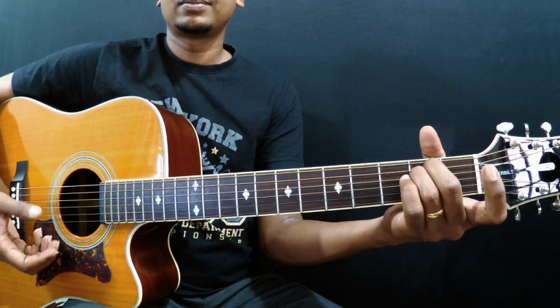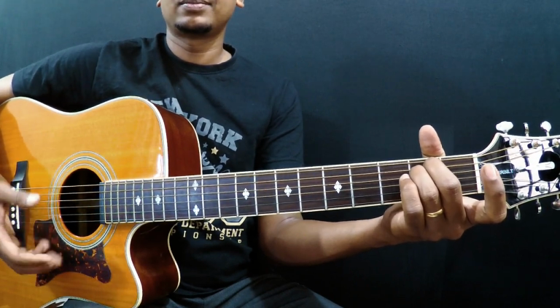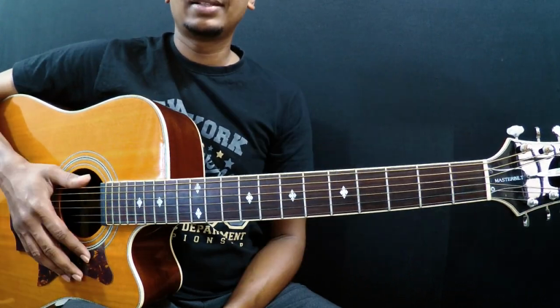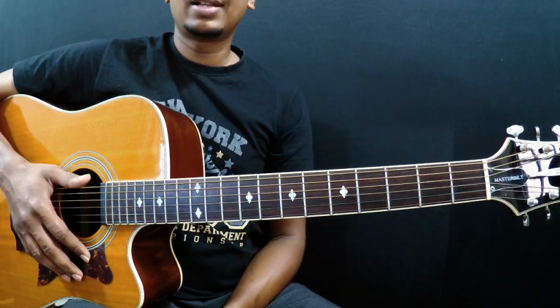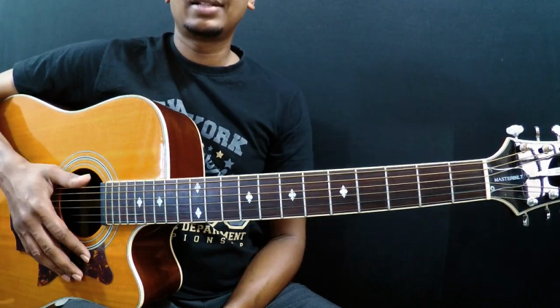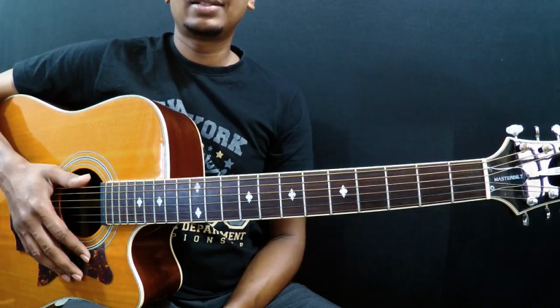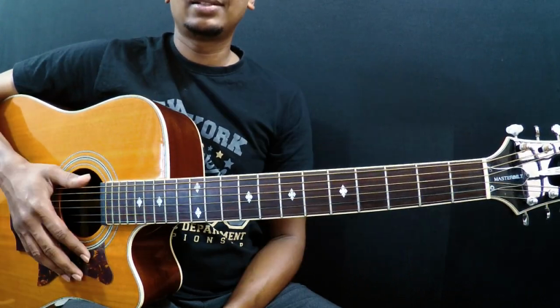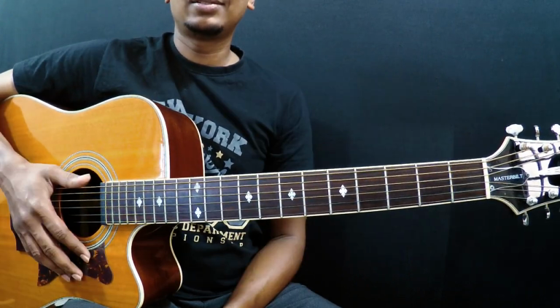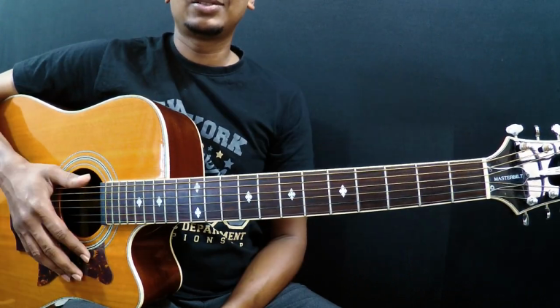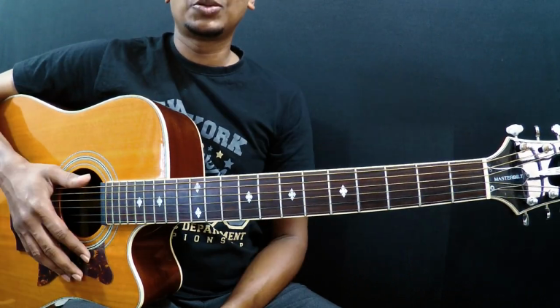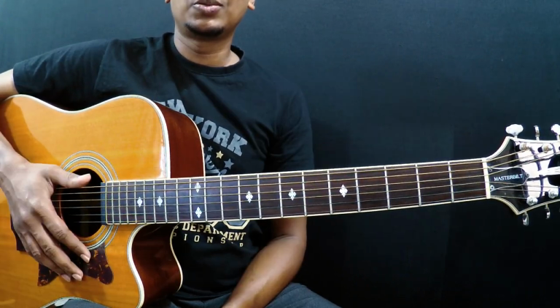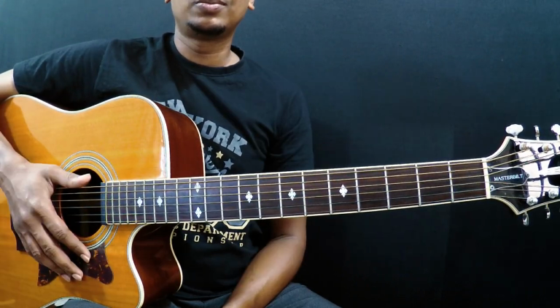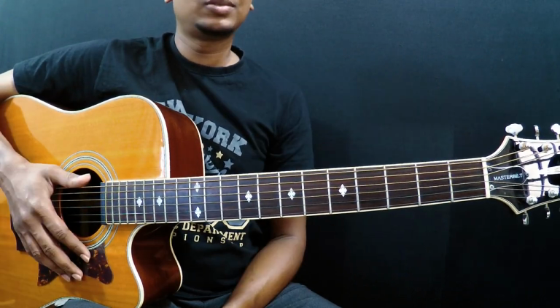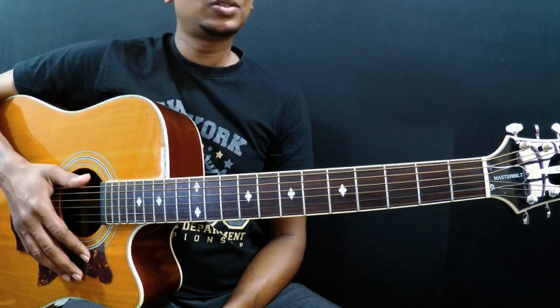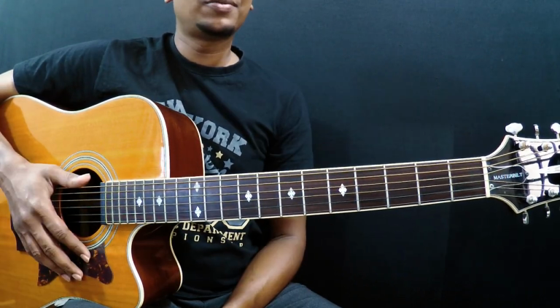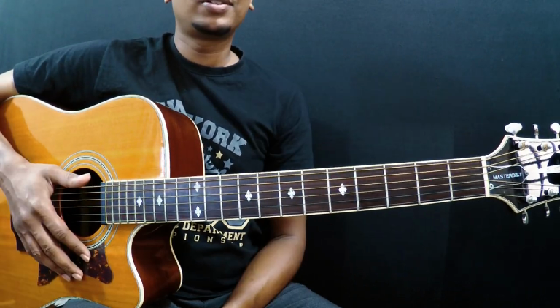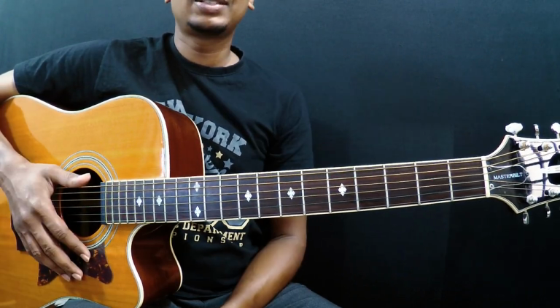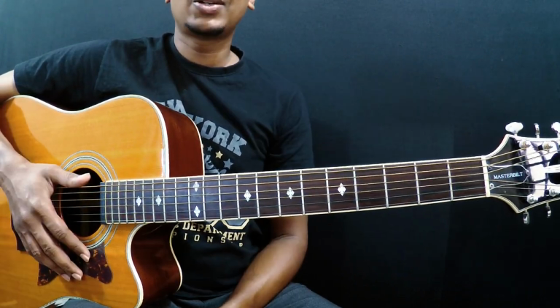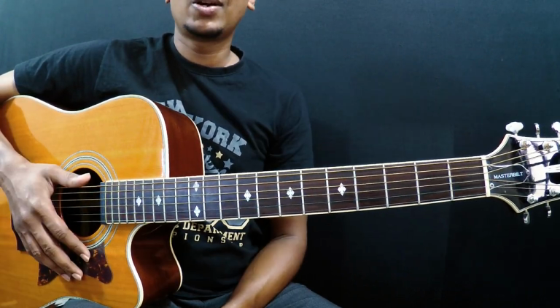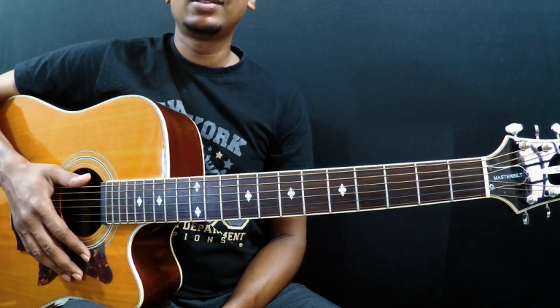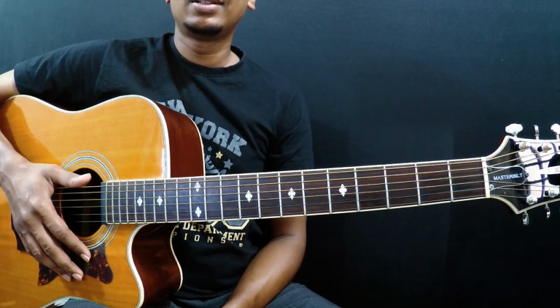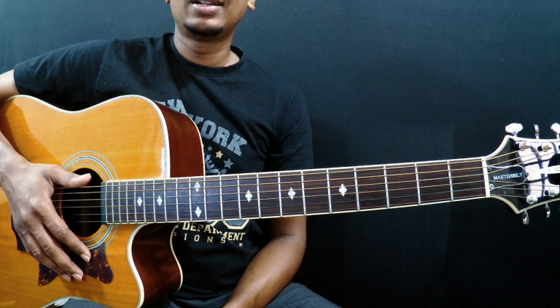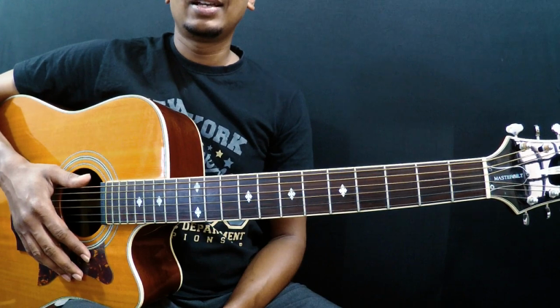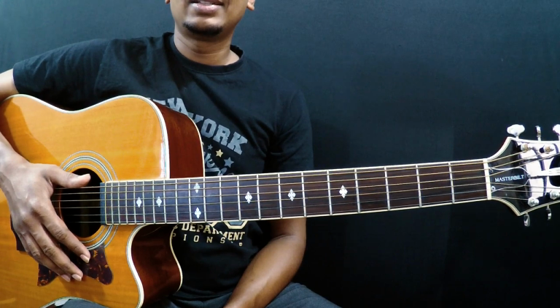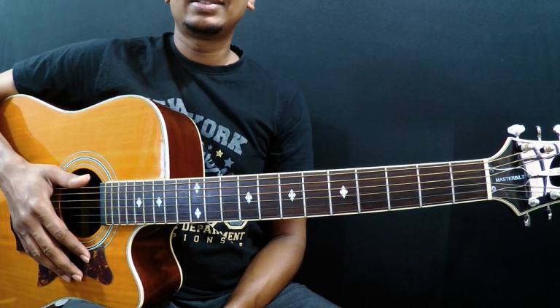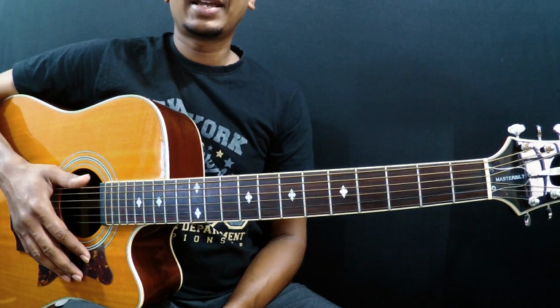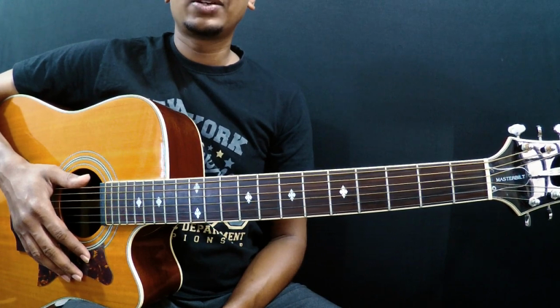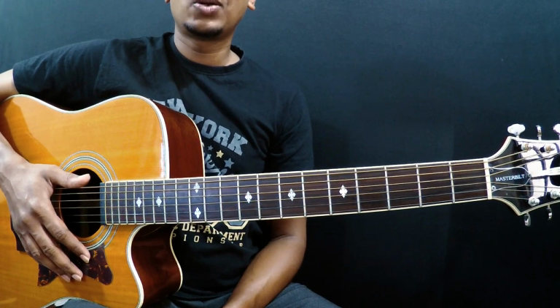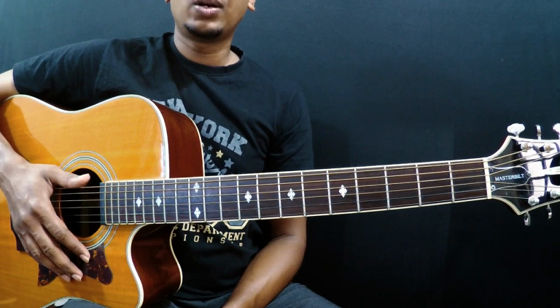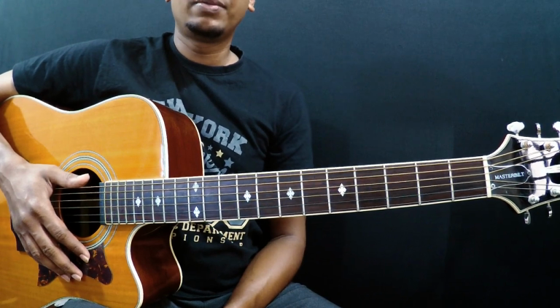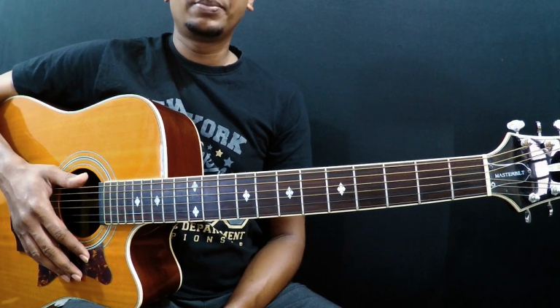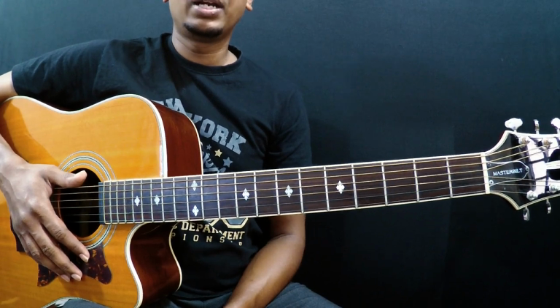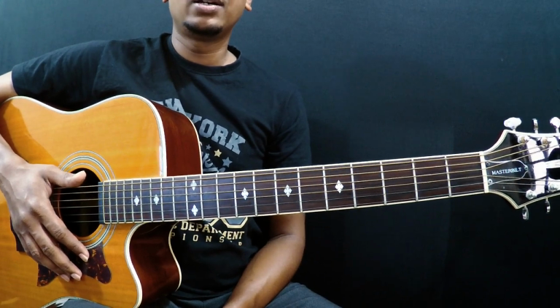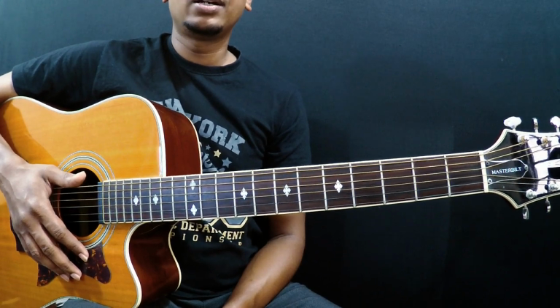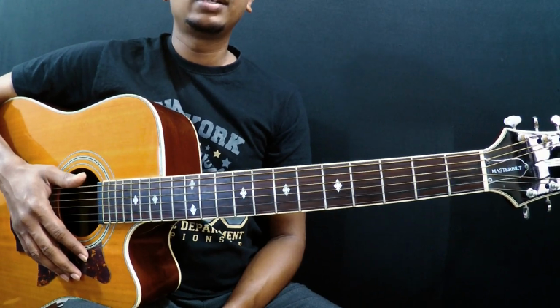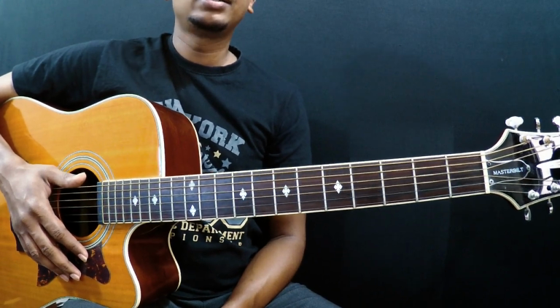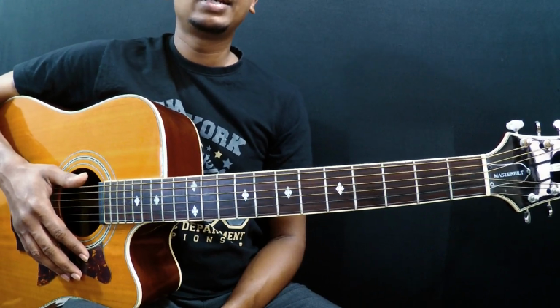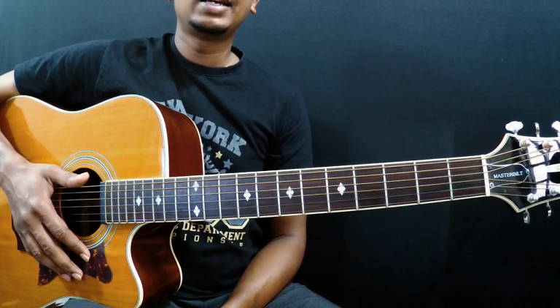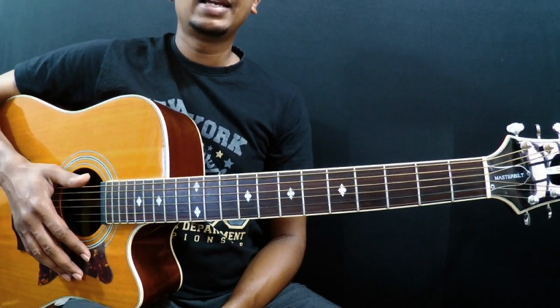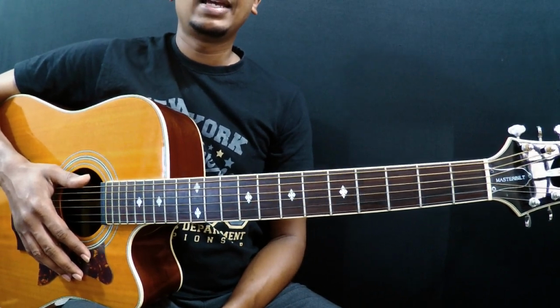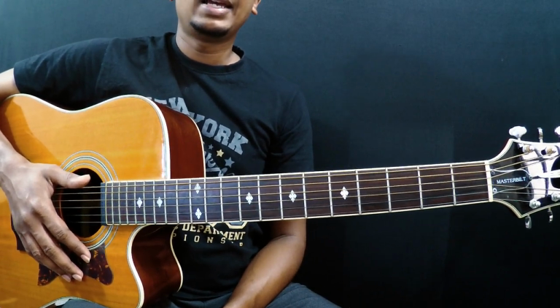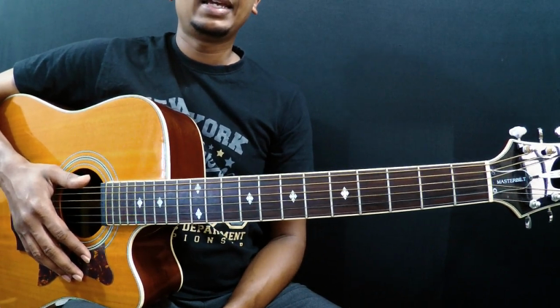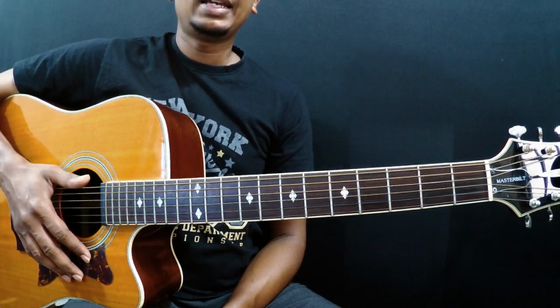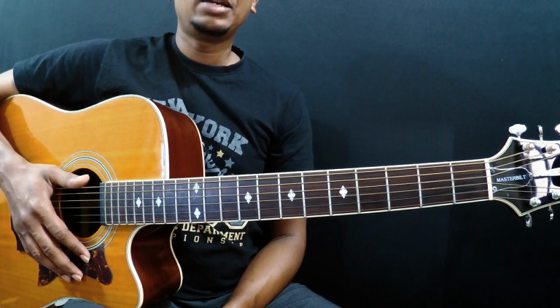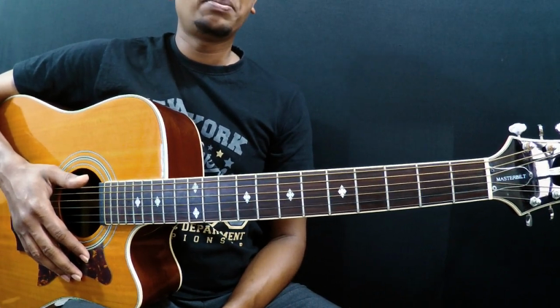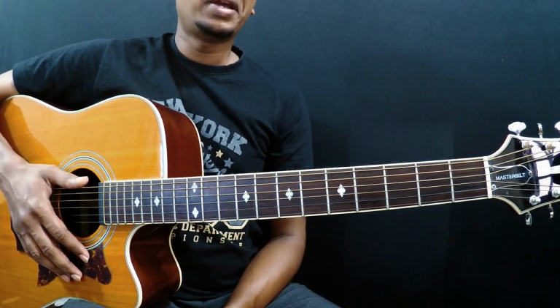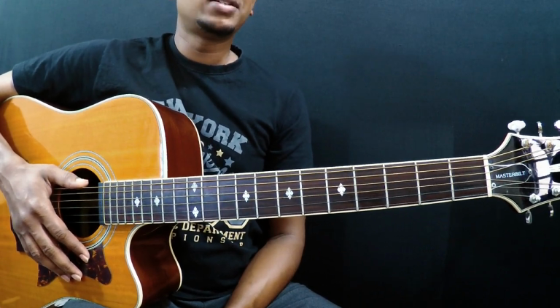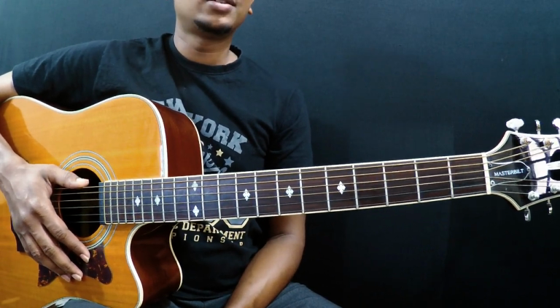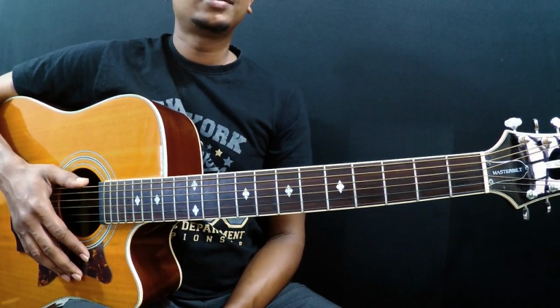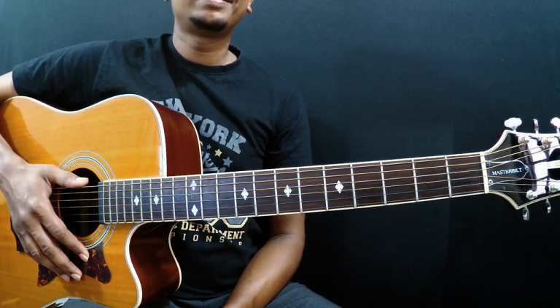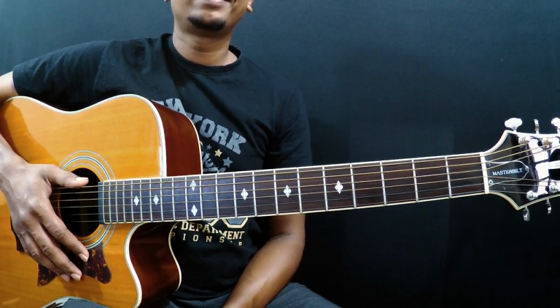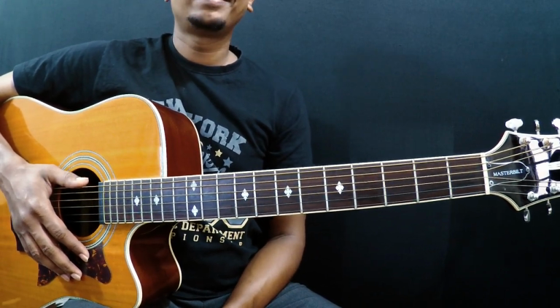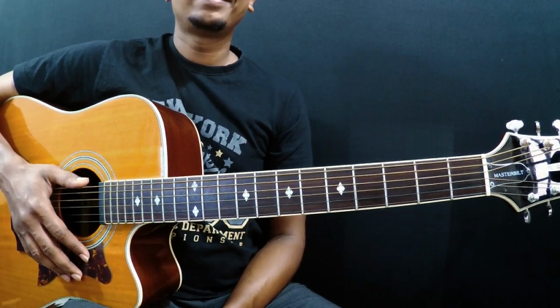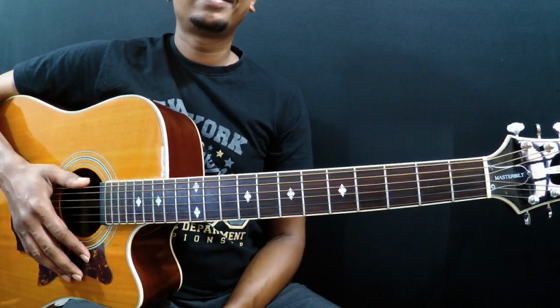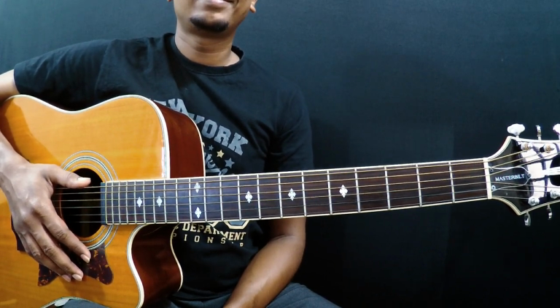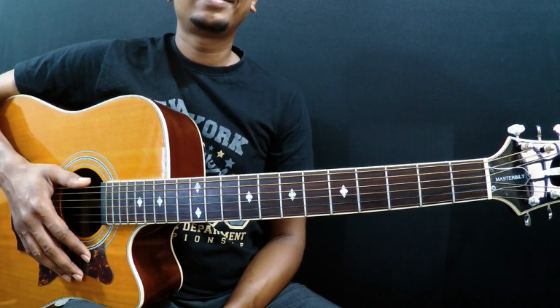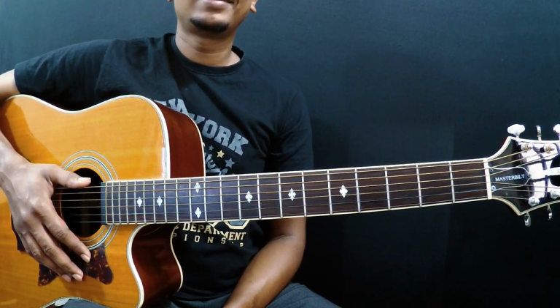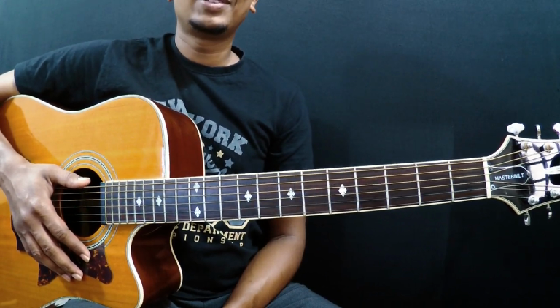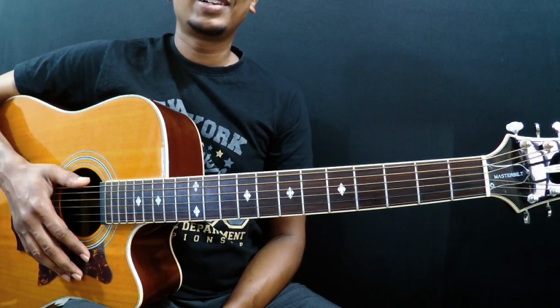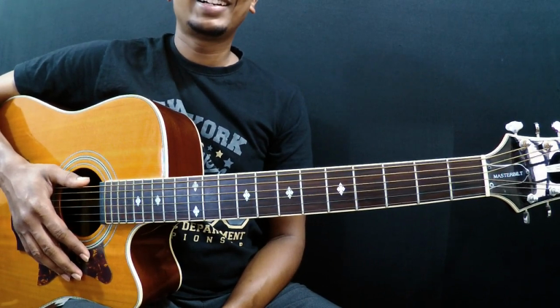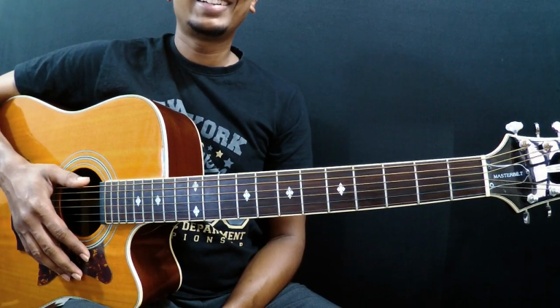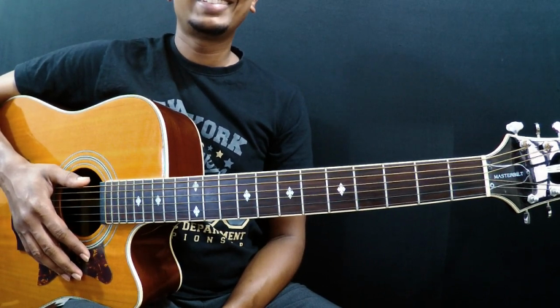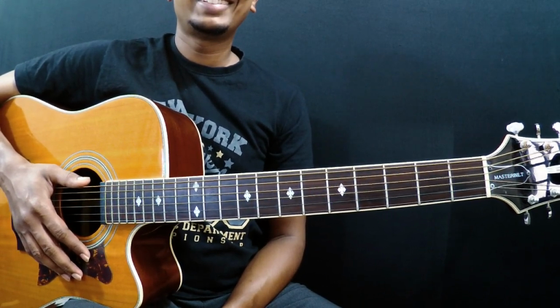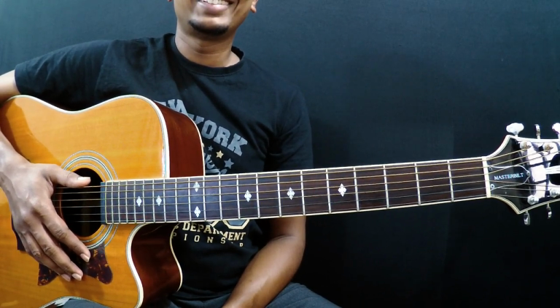That's it — this is your first chord. The second chord we'll be learning is E major. Good luck guys, cheers.